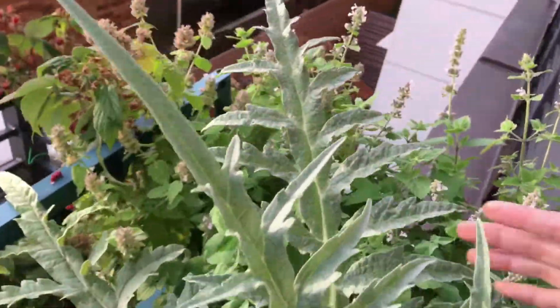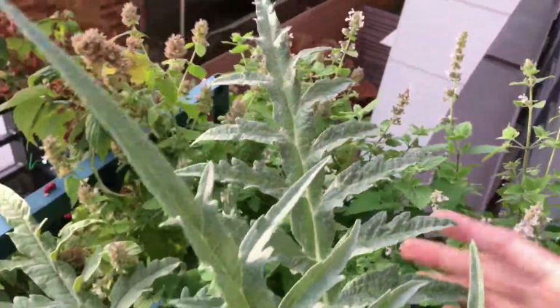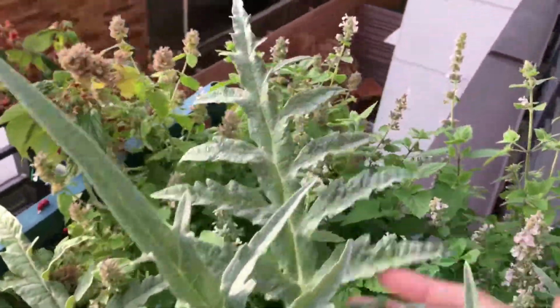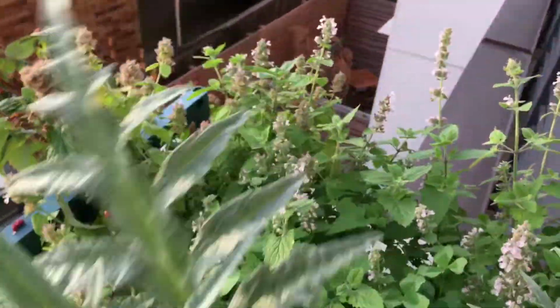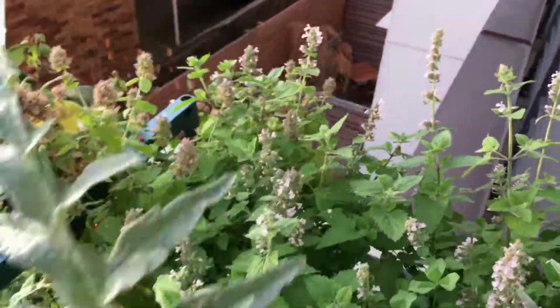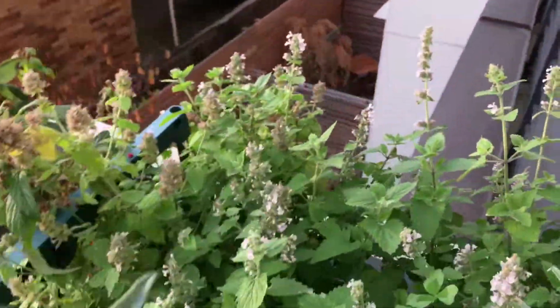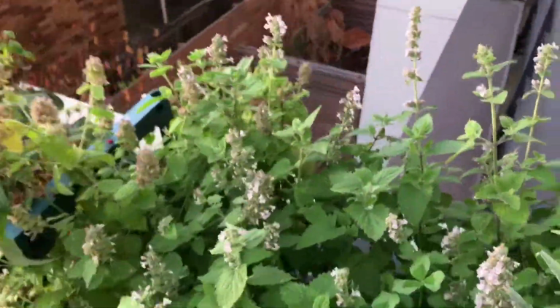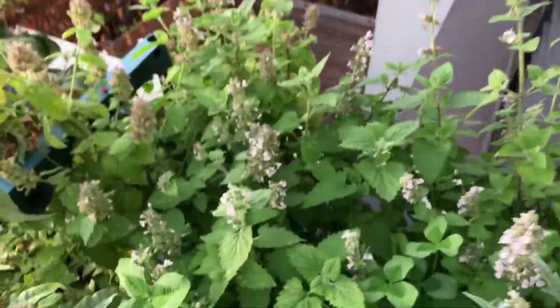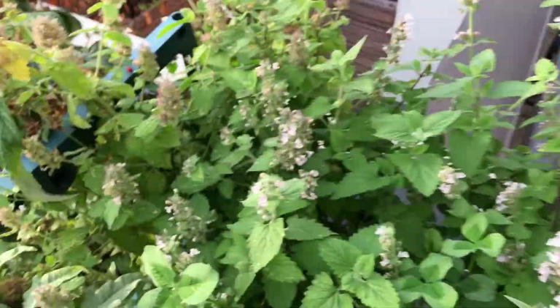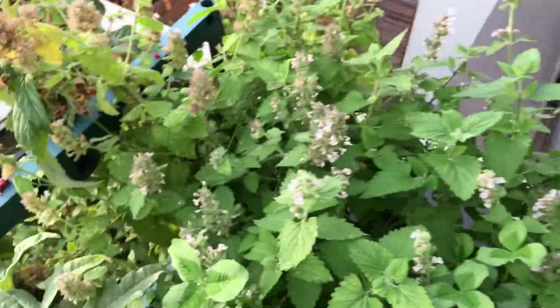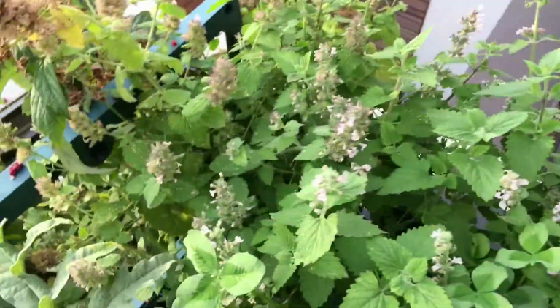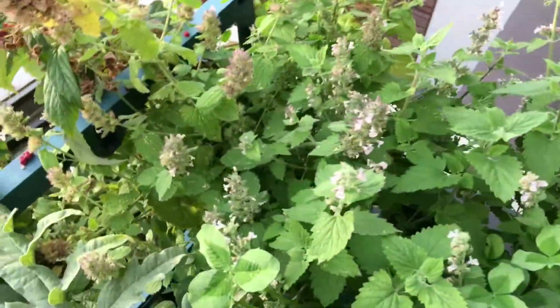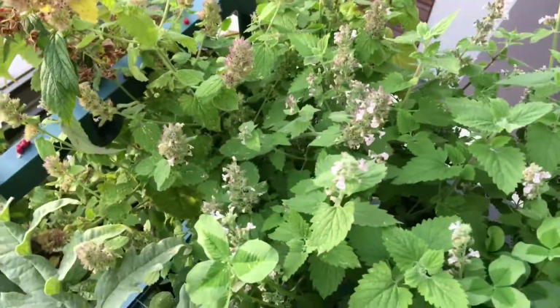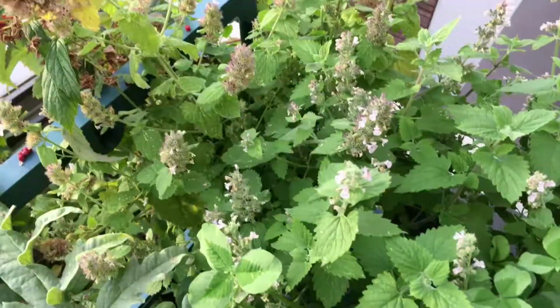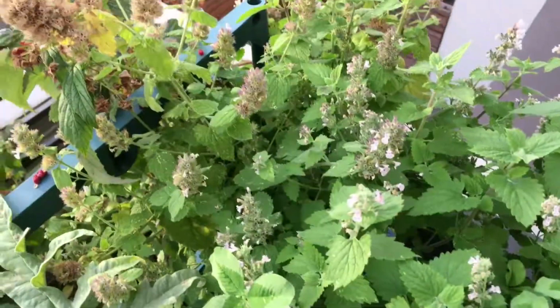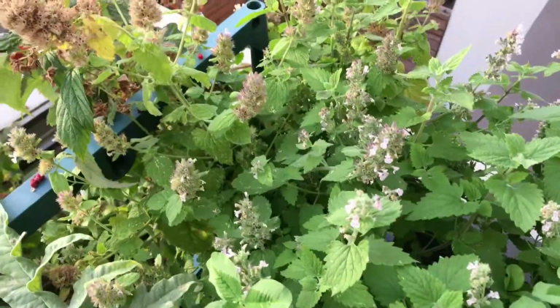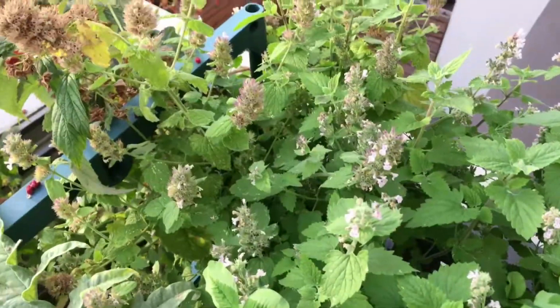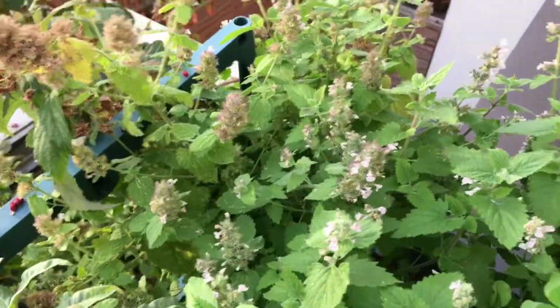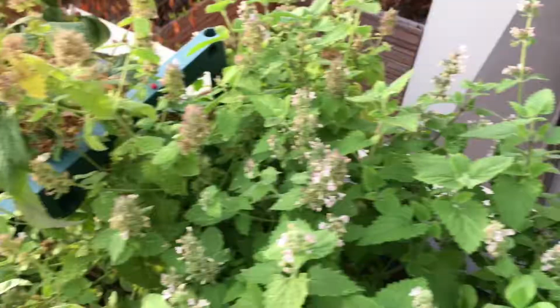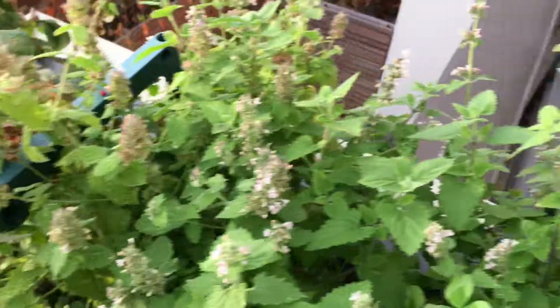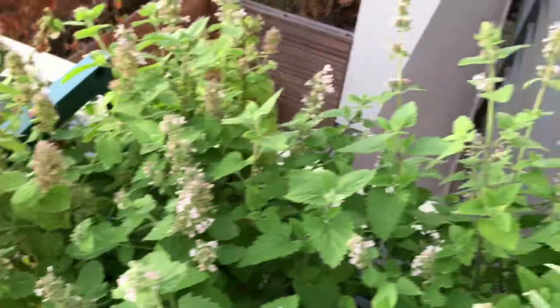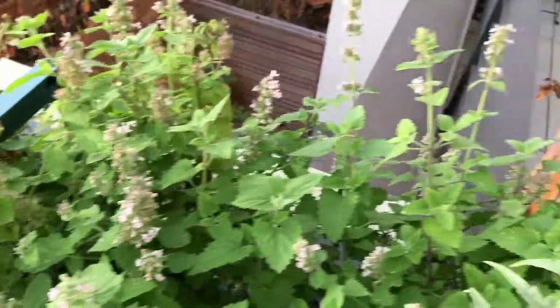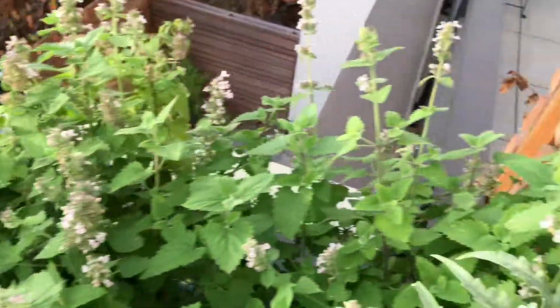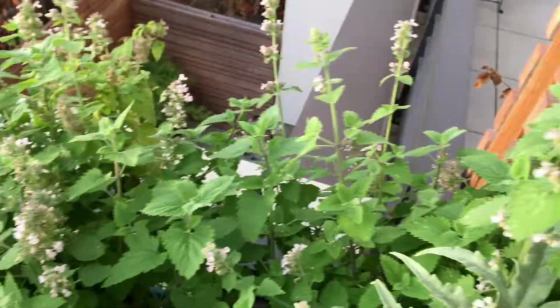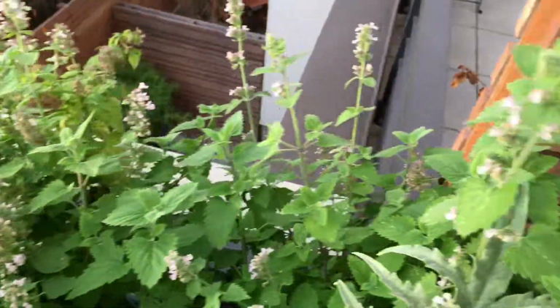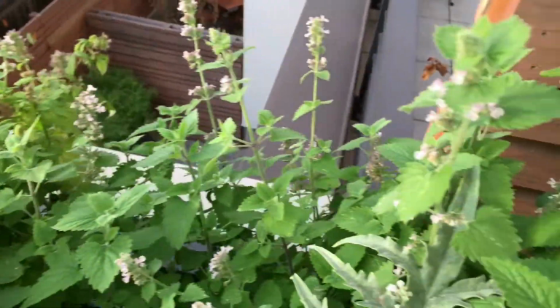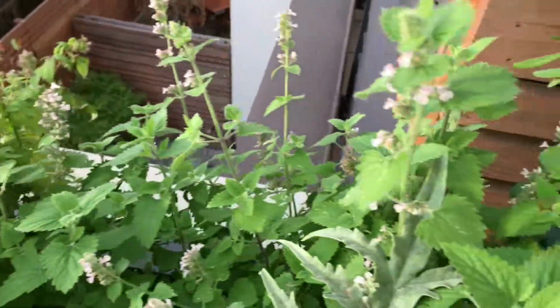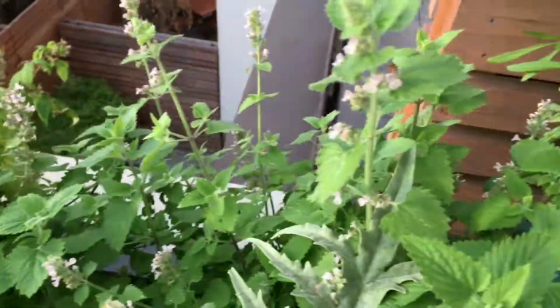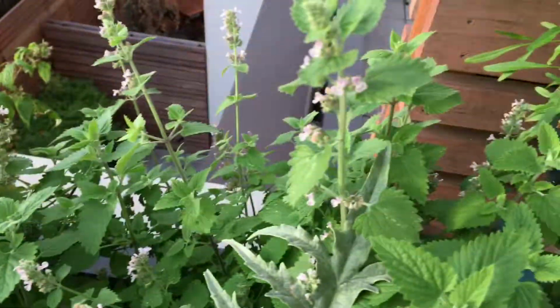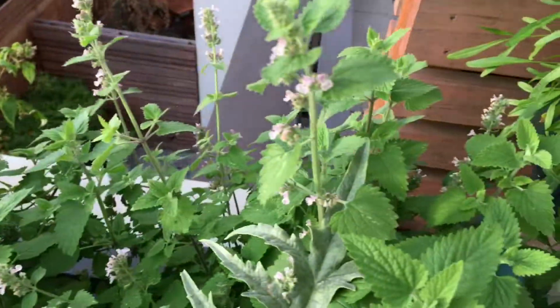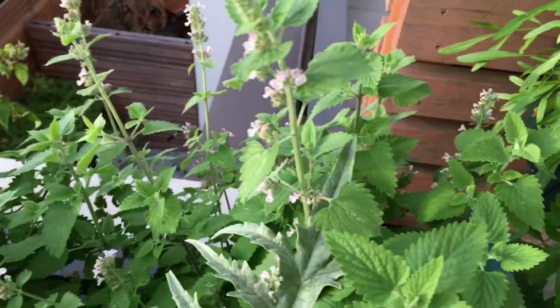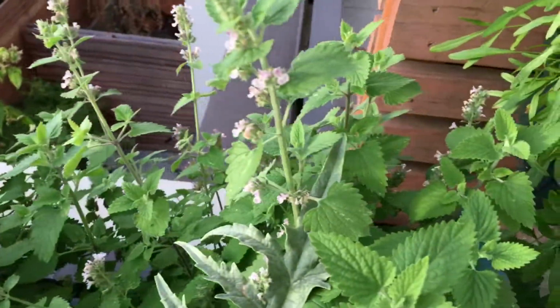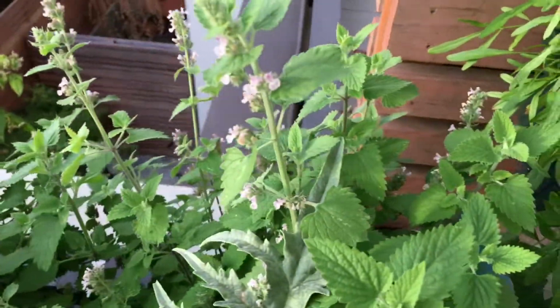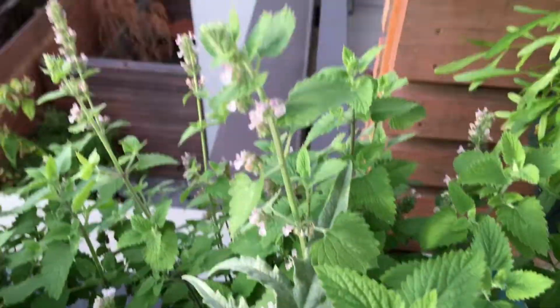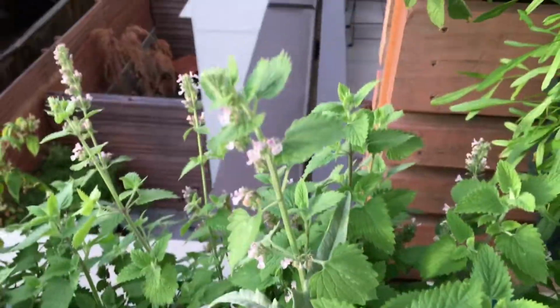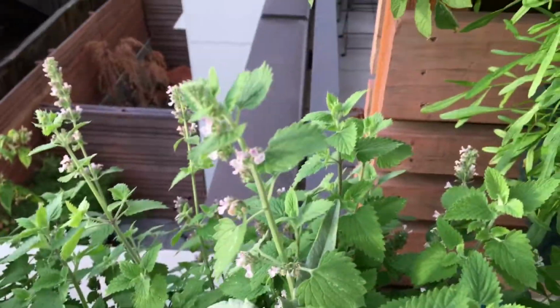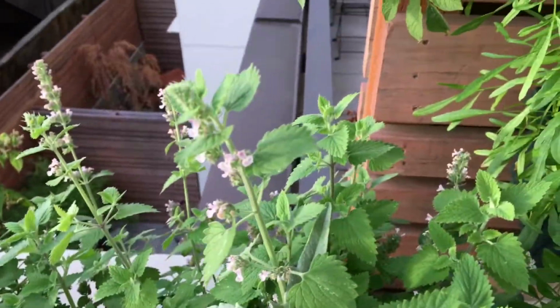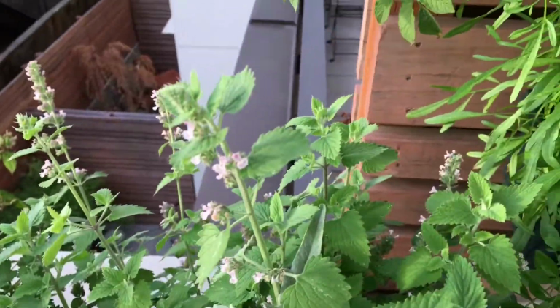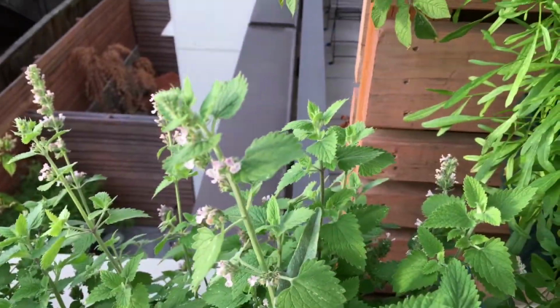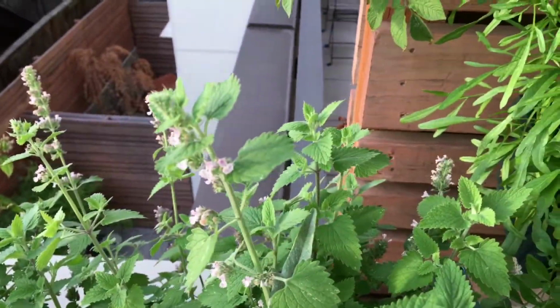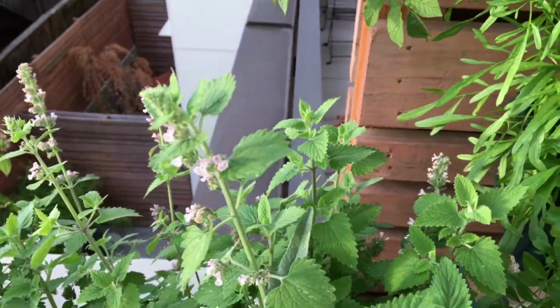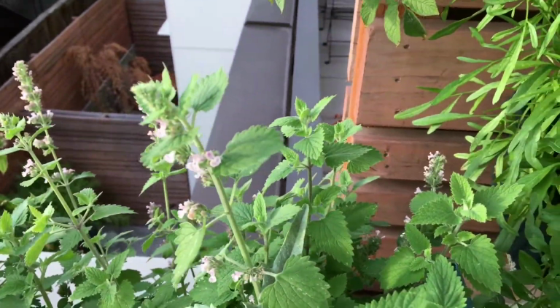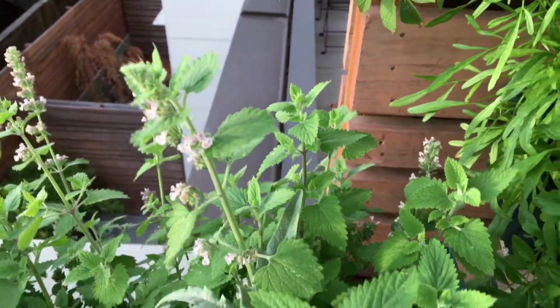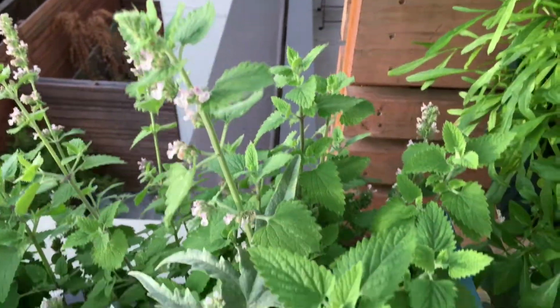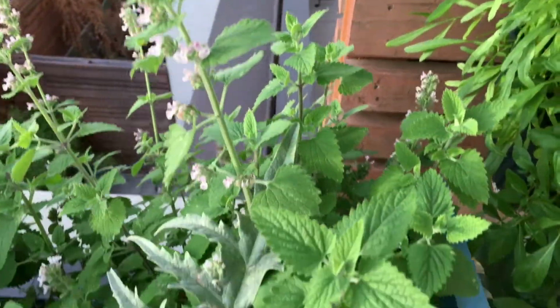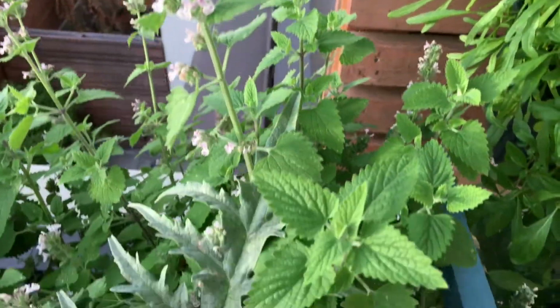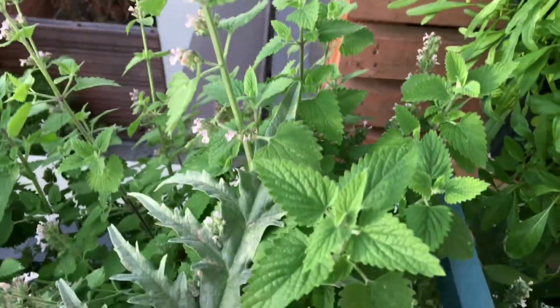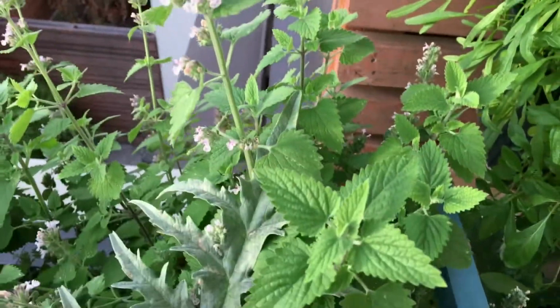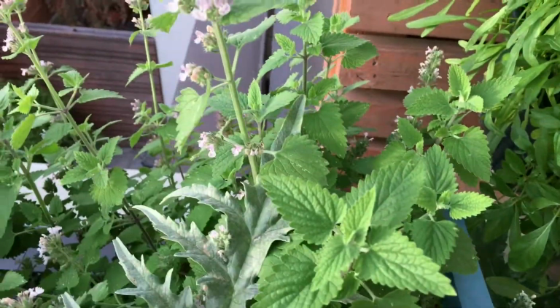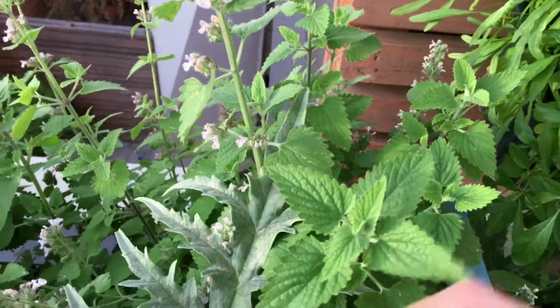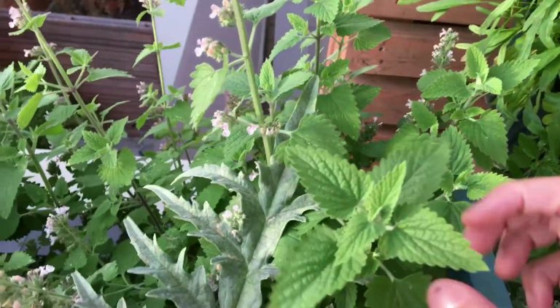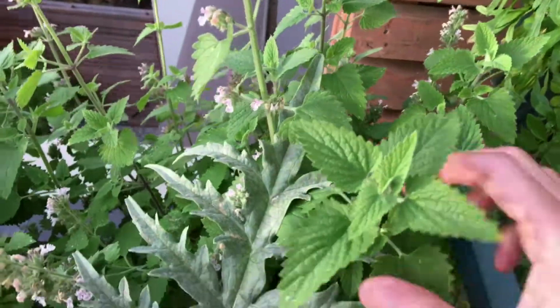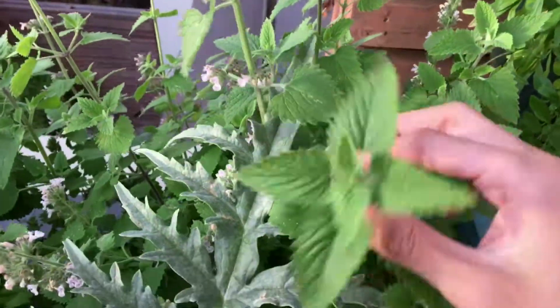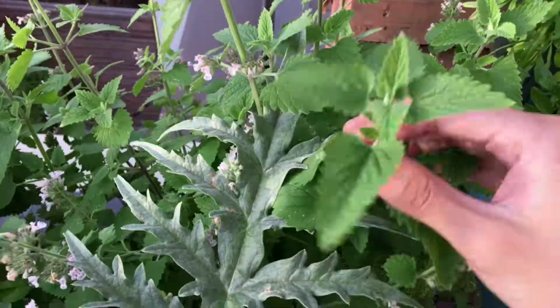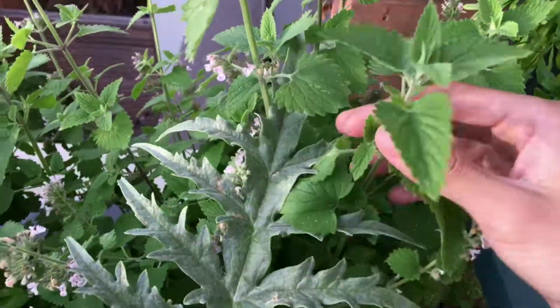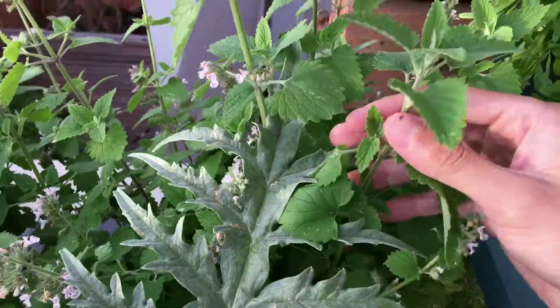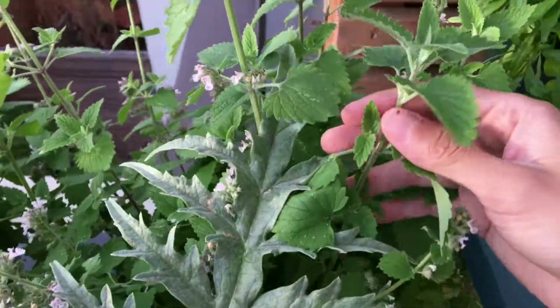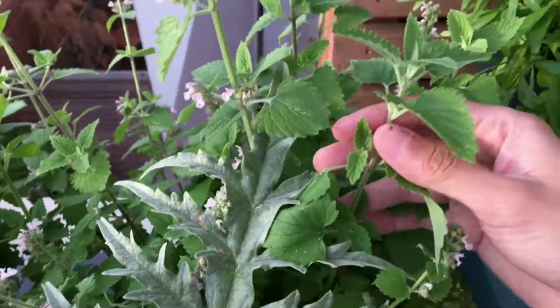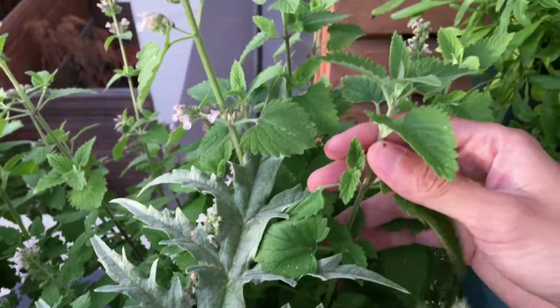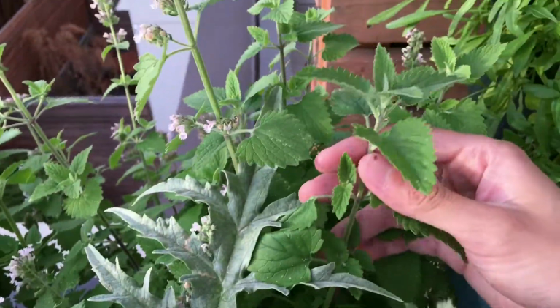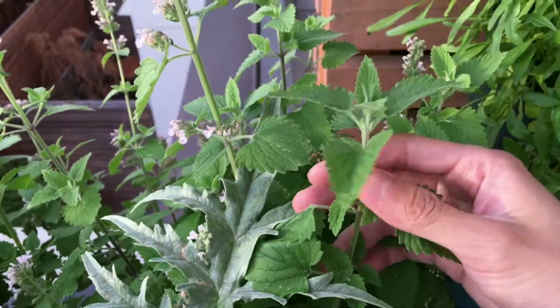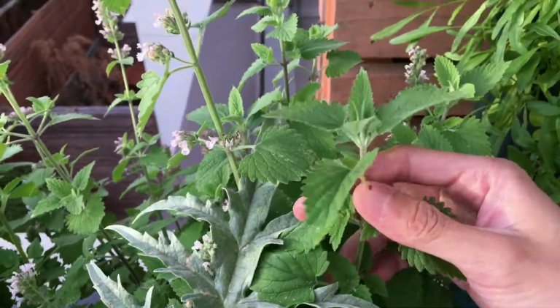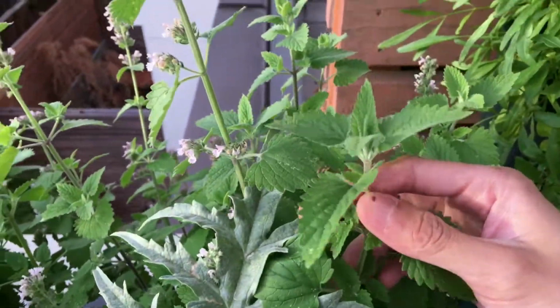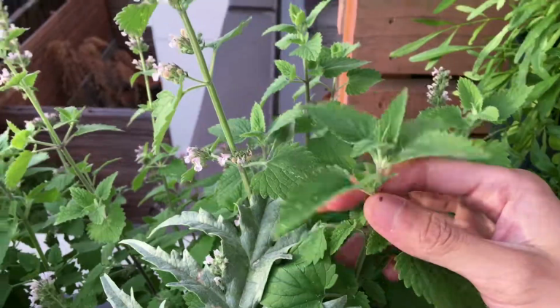Catnips are still growing, a lot of new growth, new flowers. Here's a new growth.